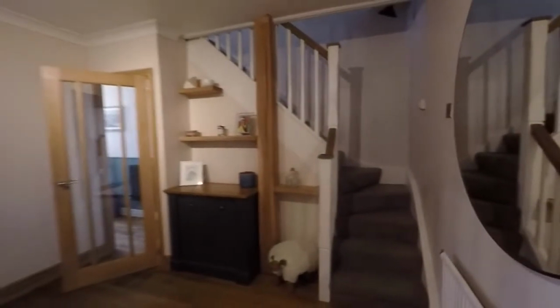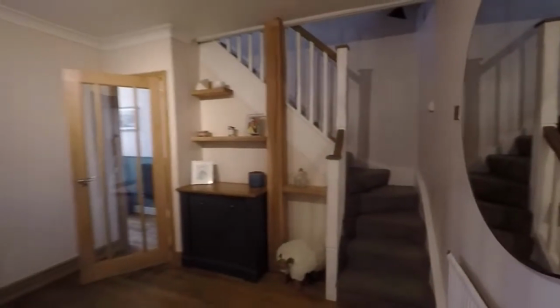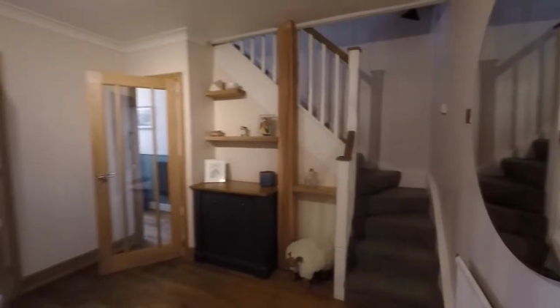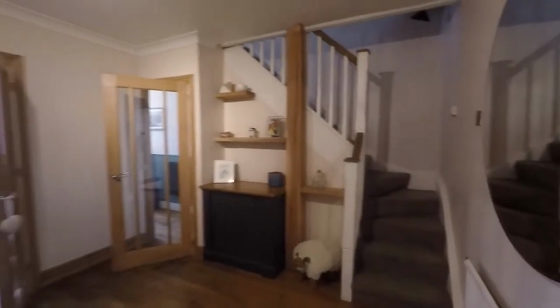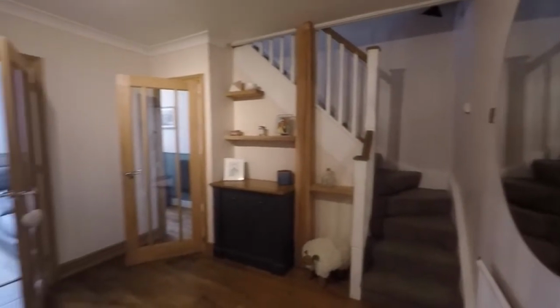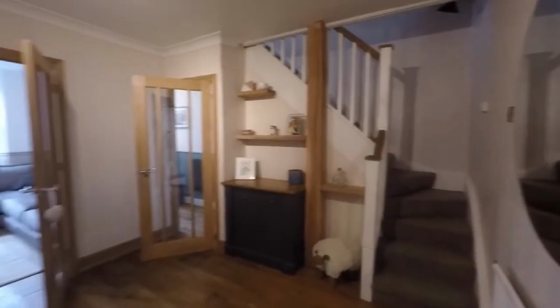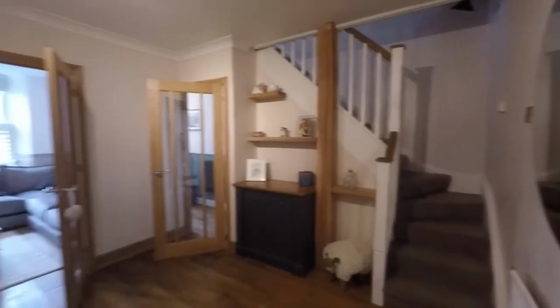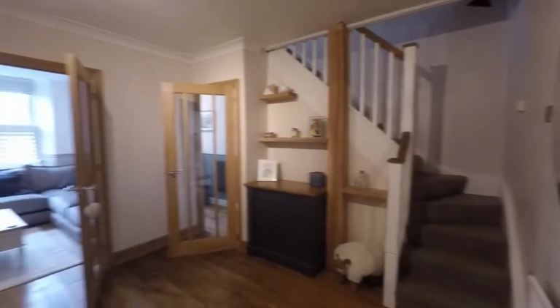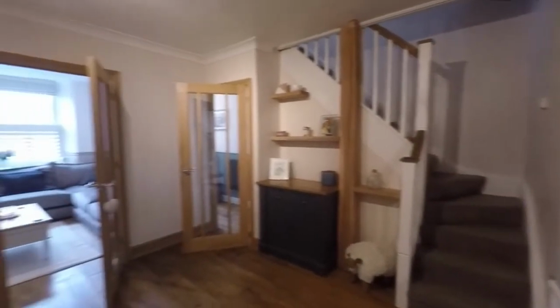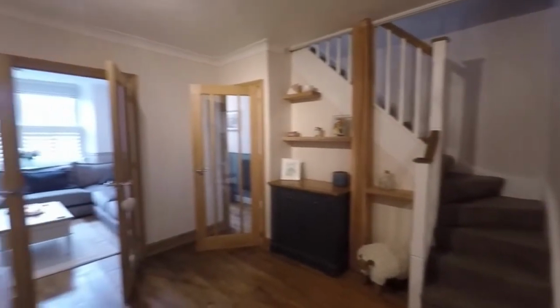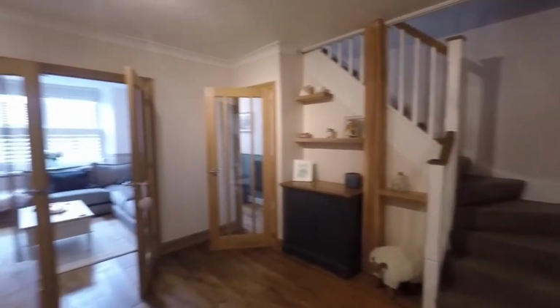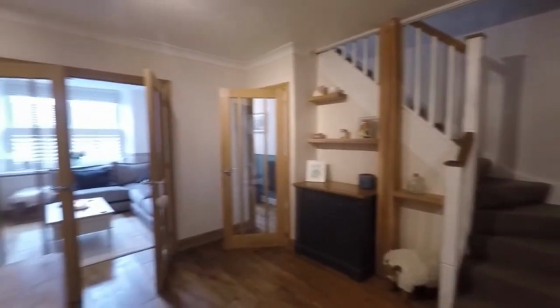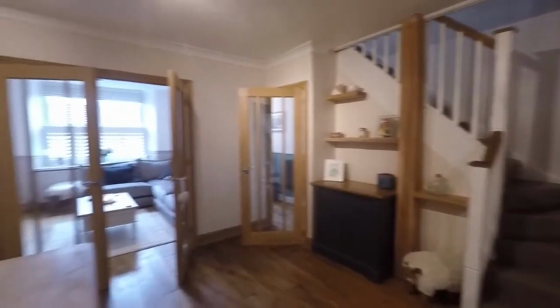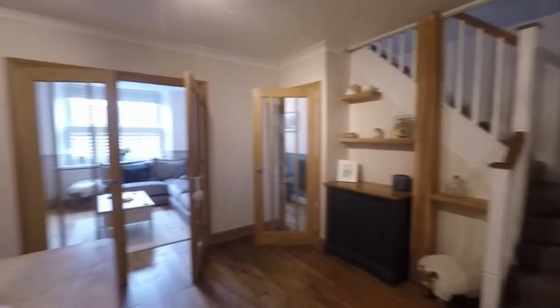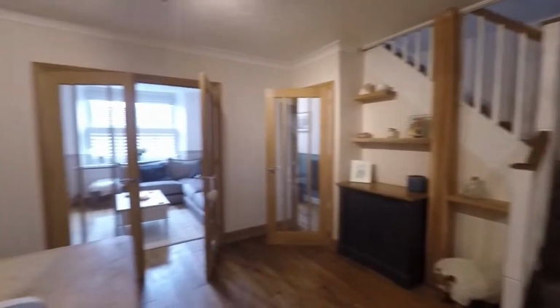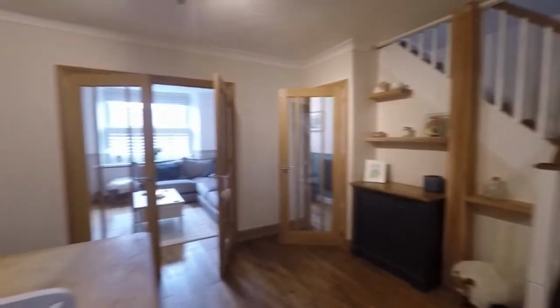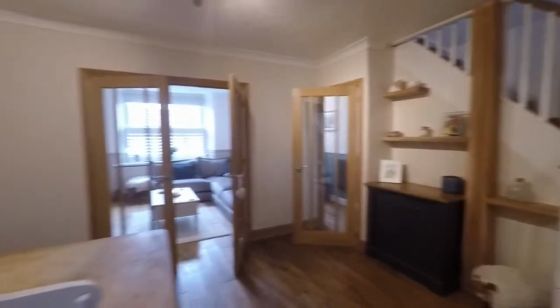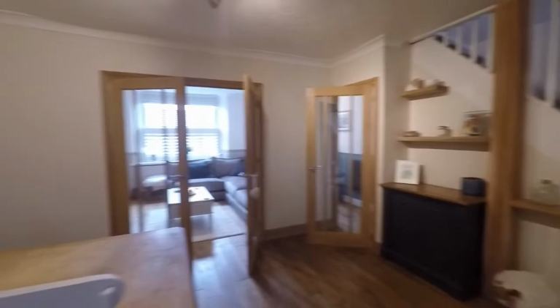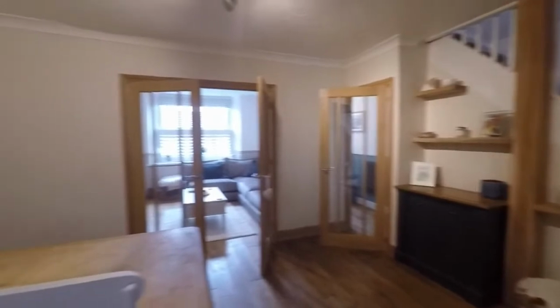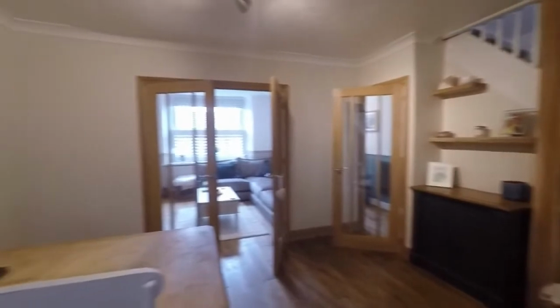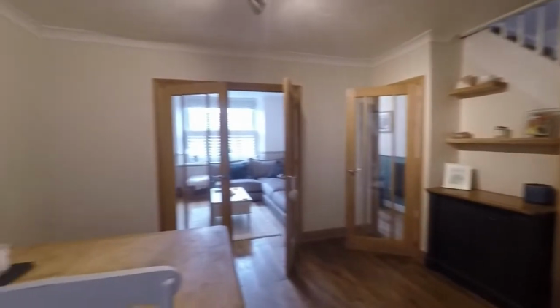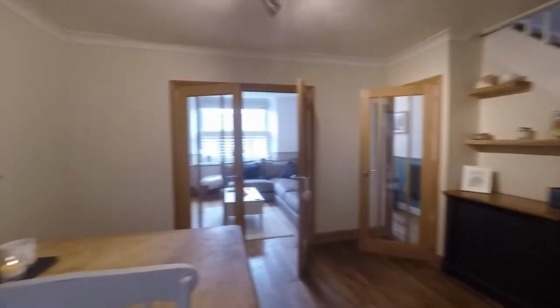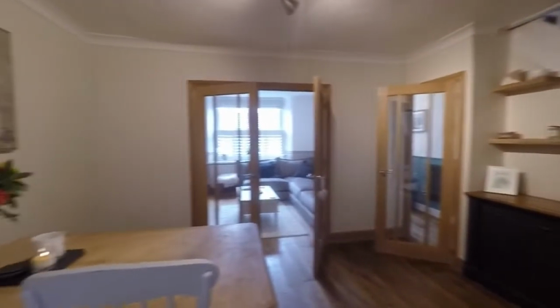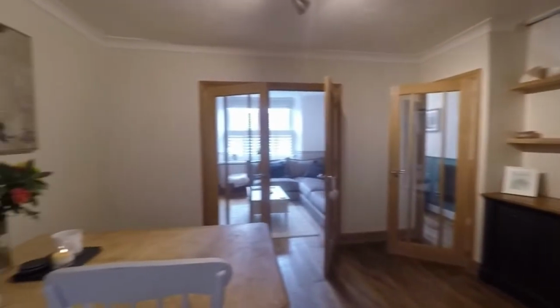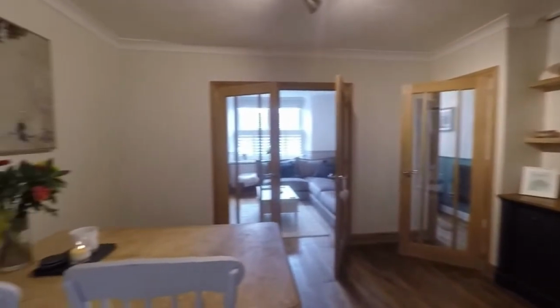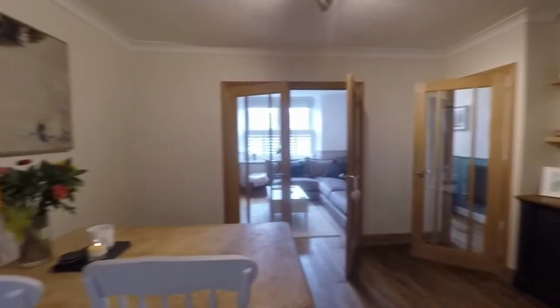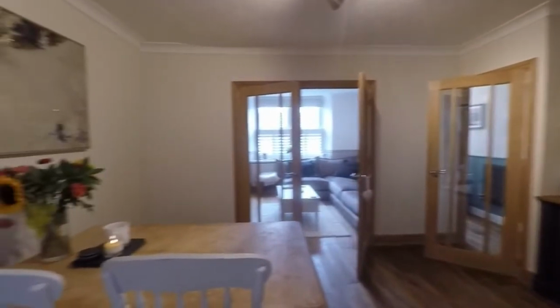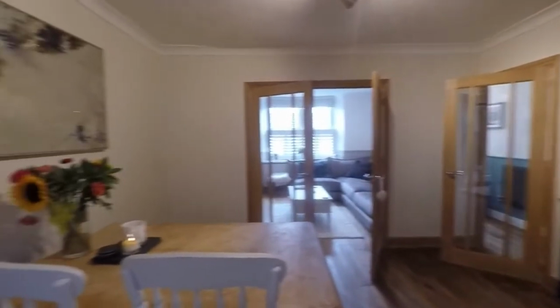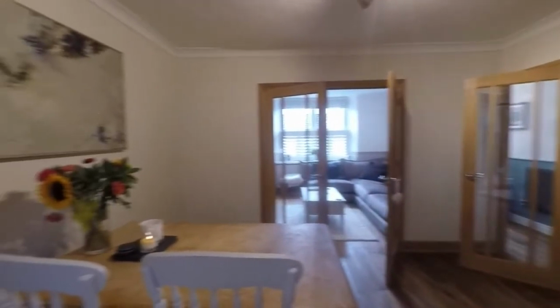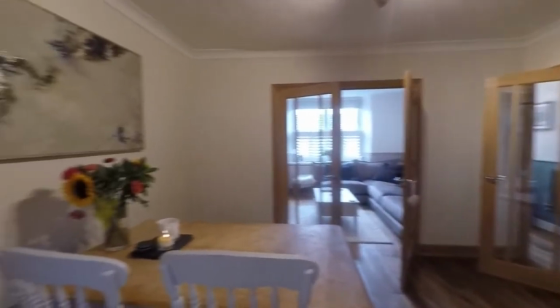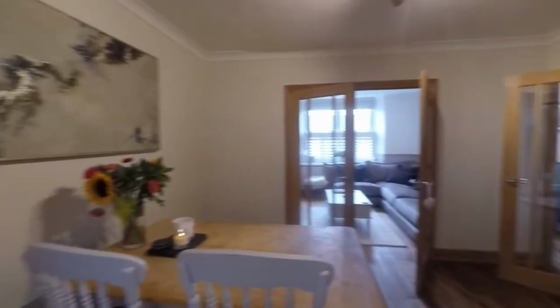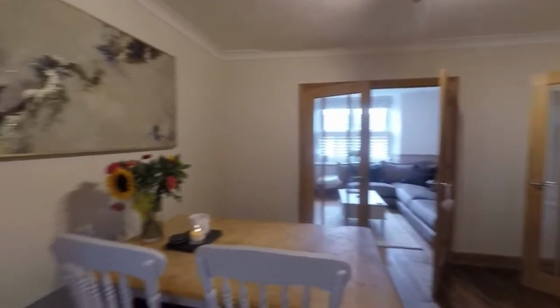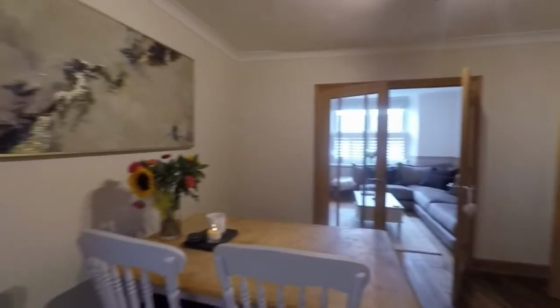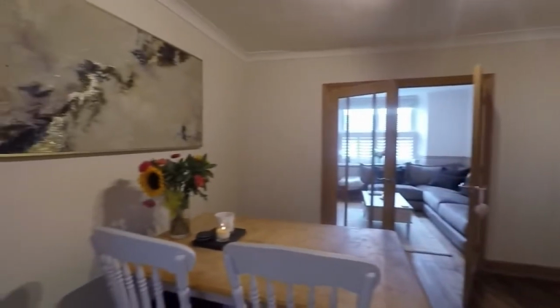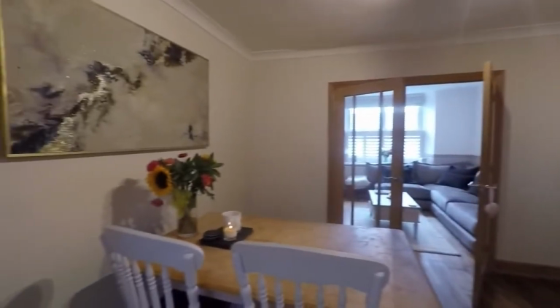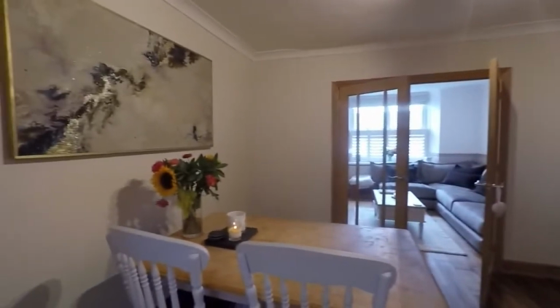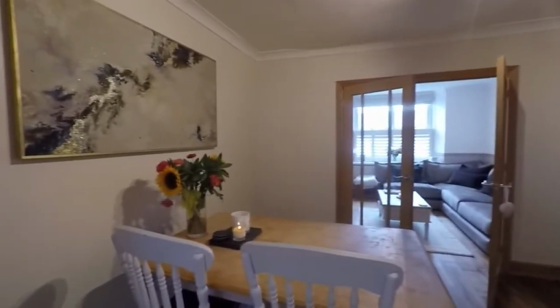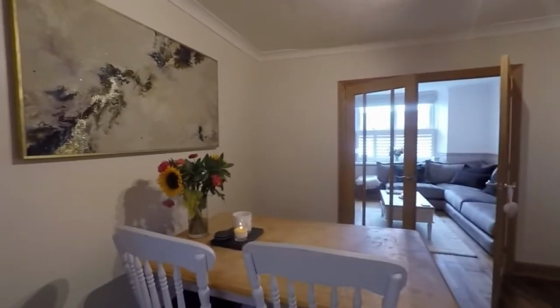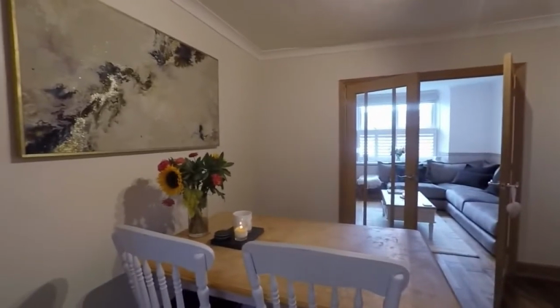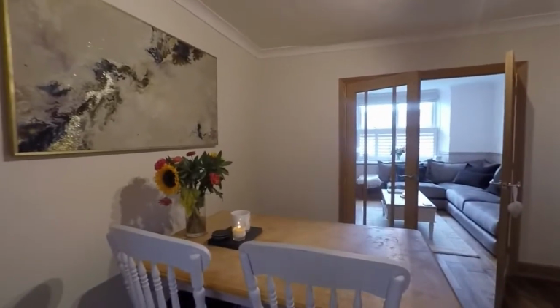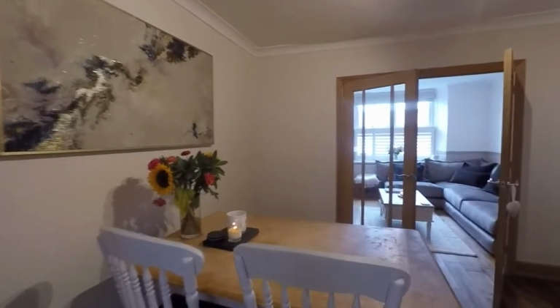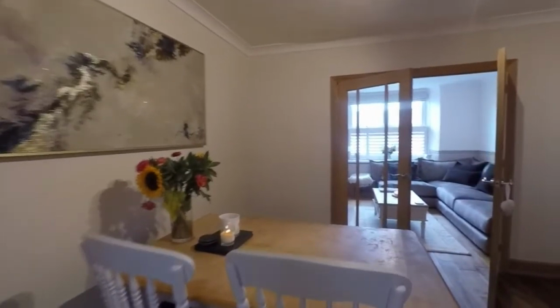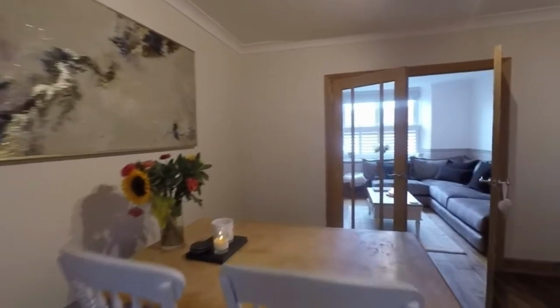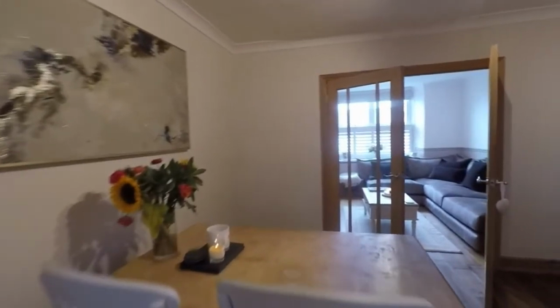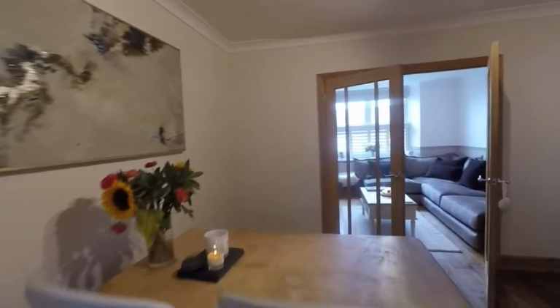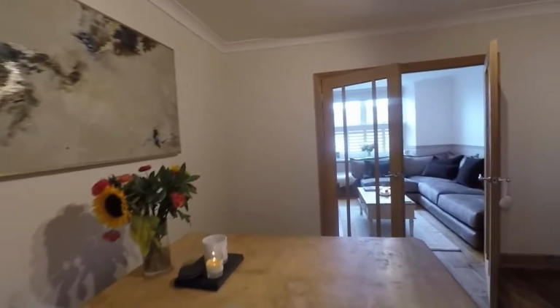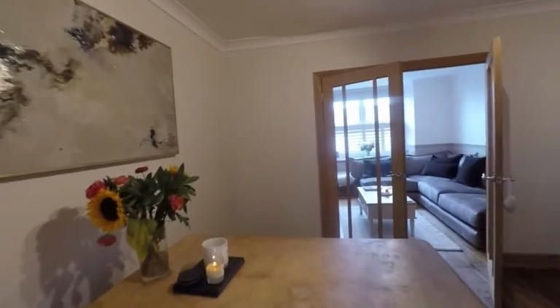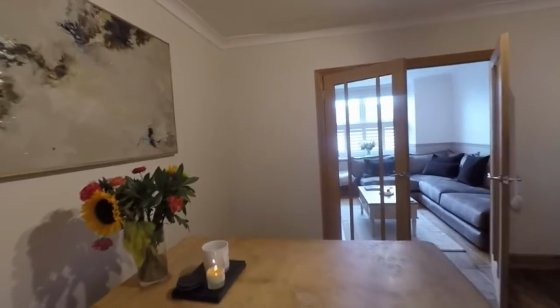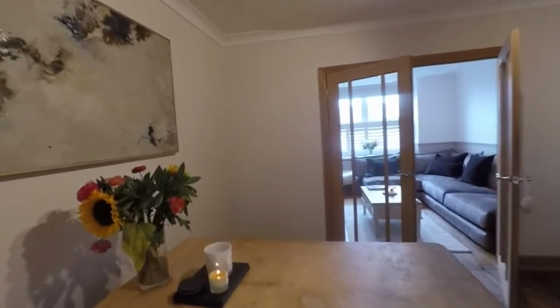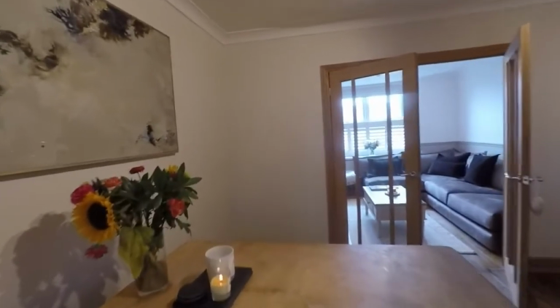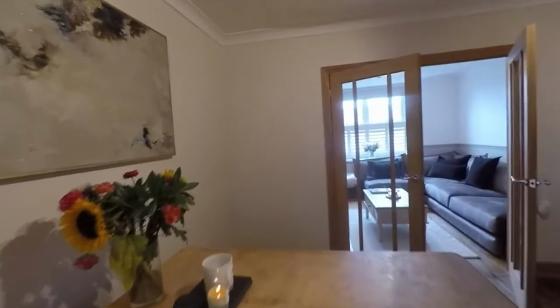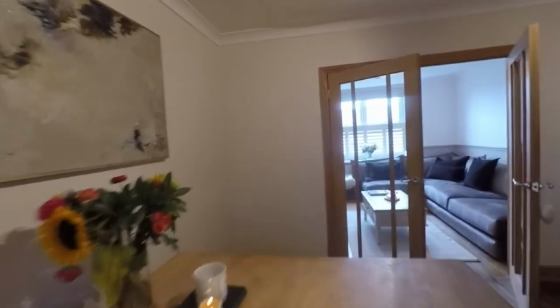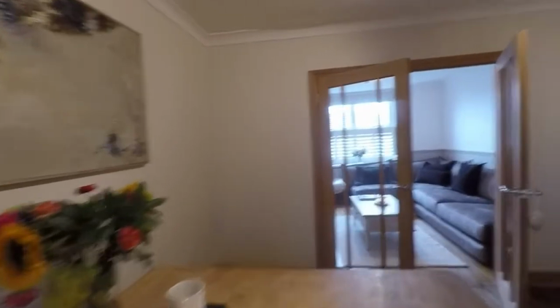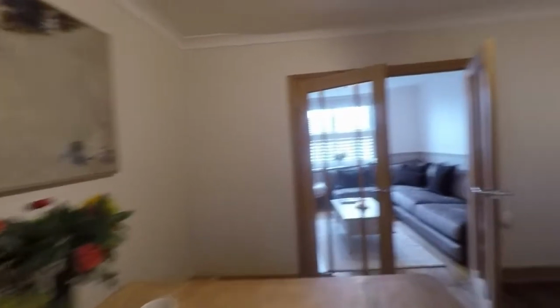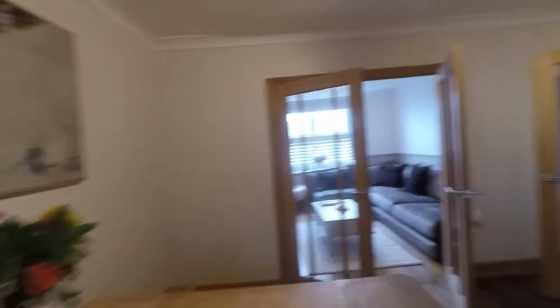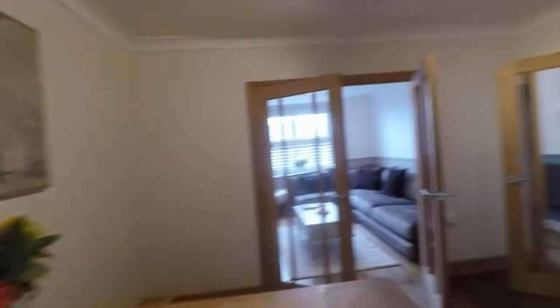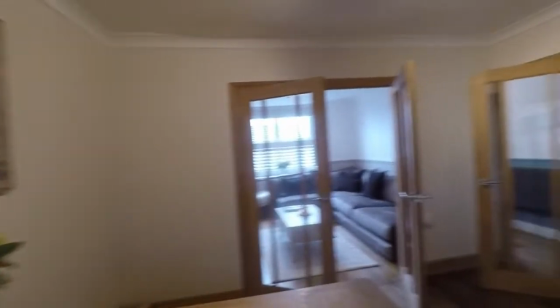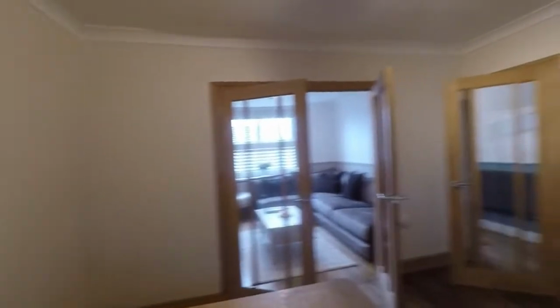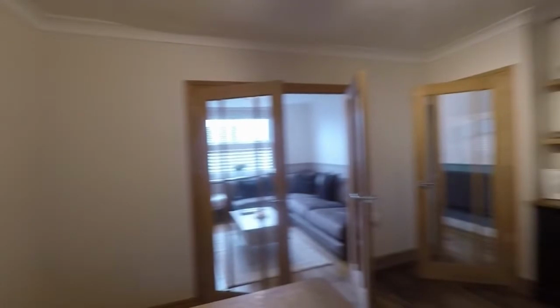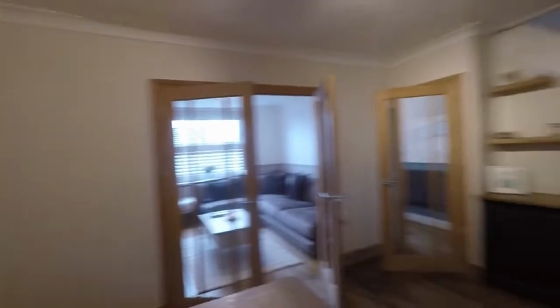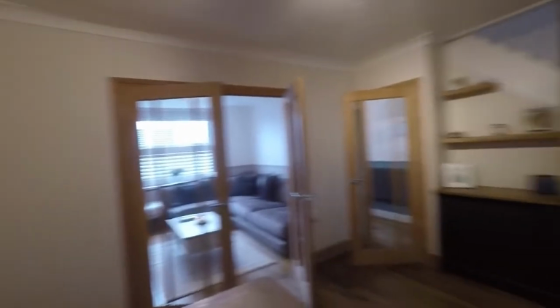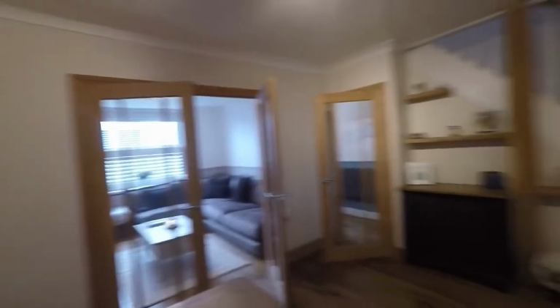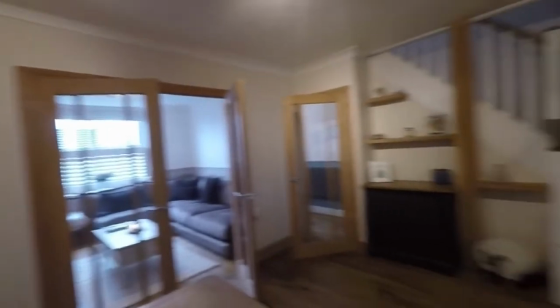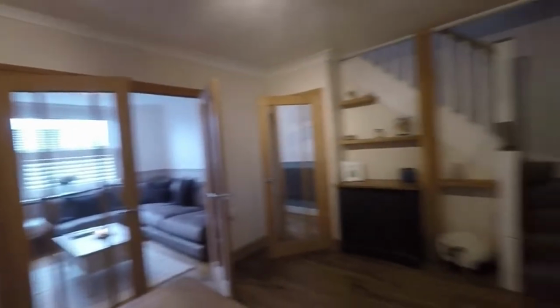You have your open plan staircase up to the first floor as well, and of course both rooms provide plenty of space for both seating and dining.